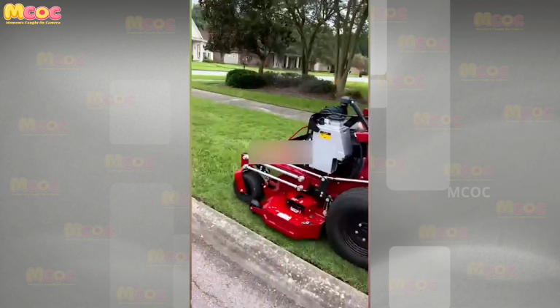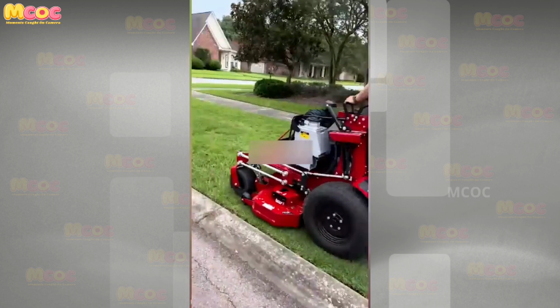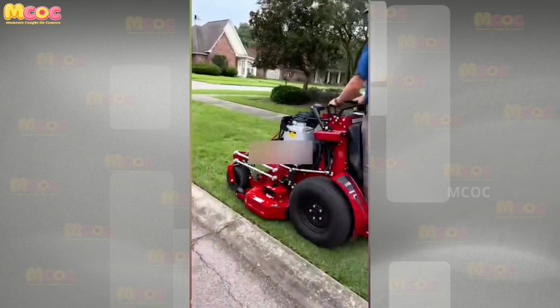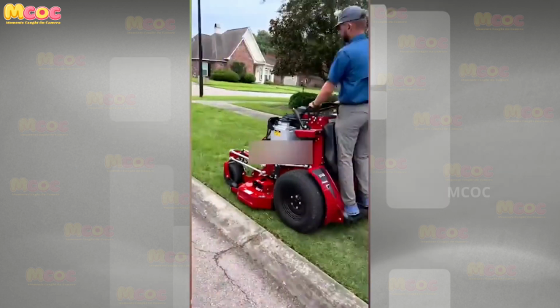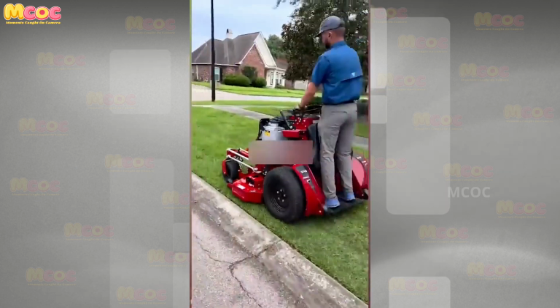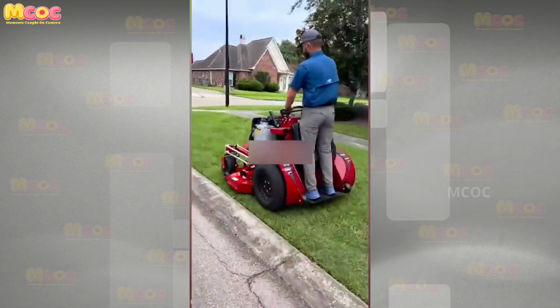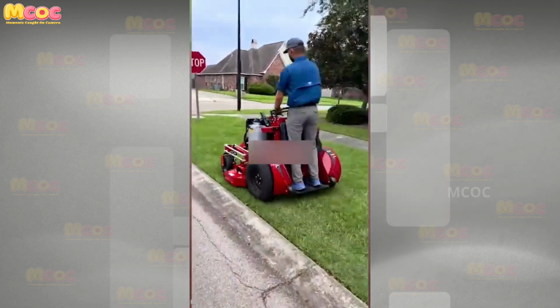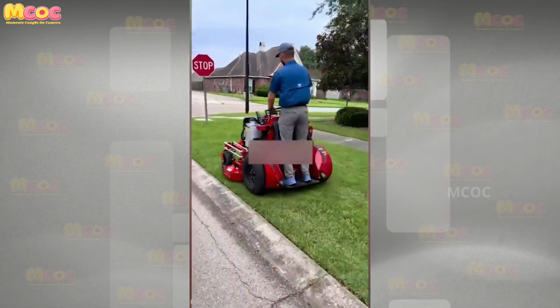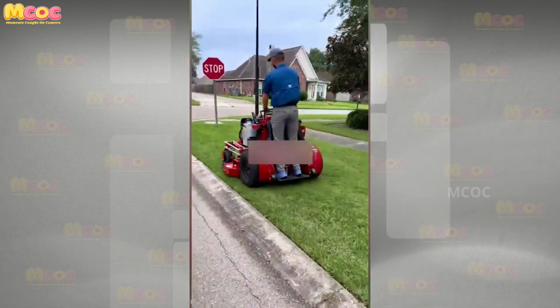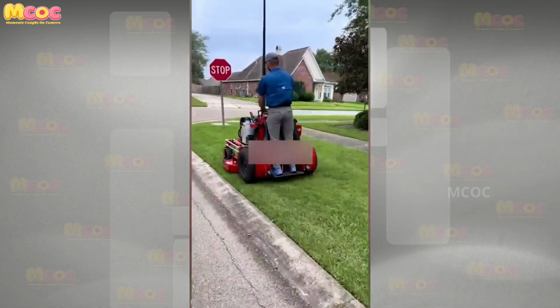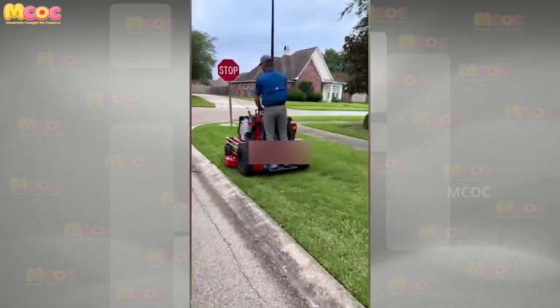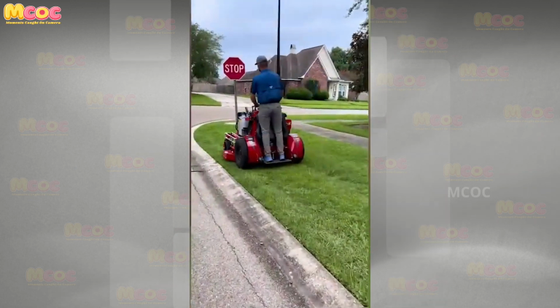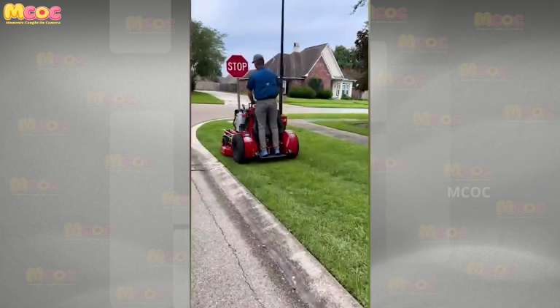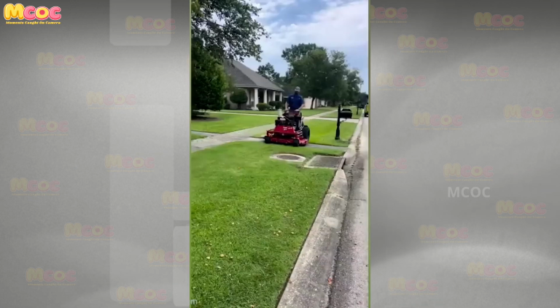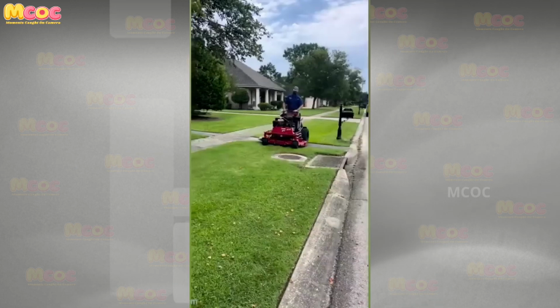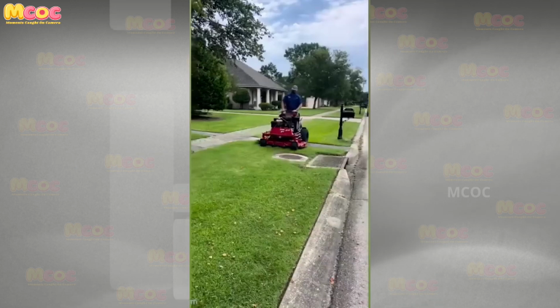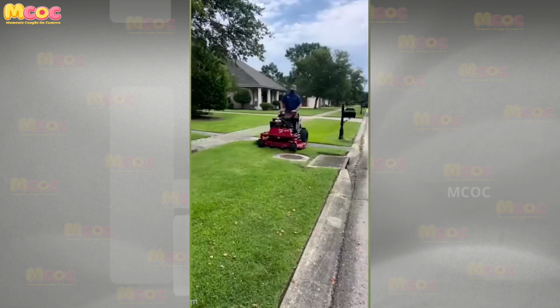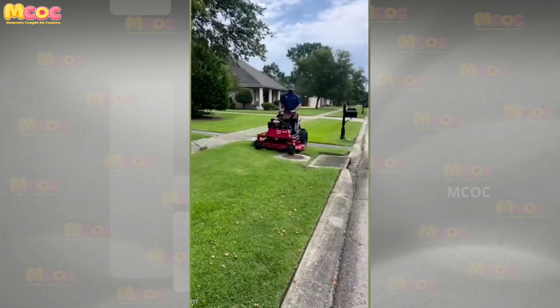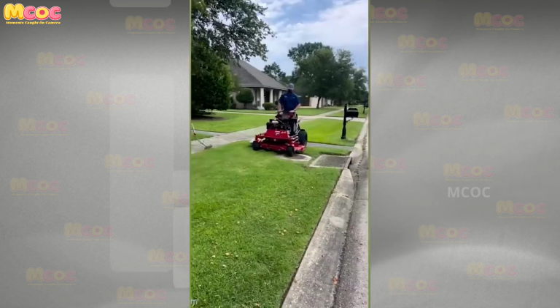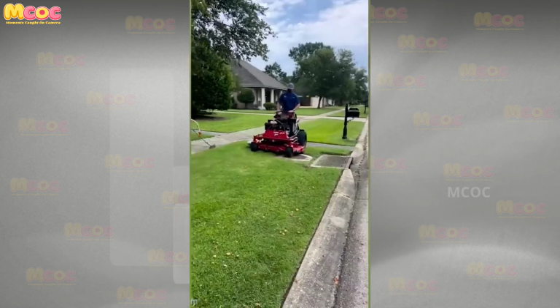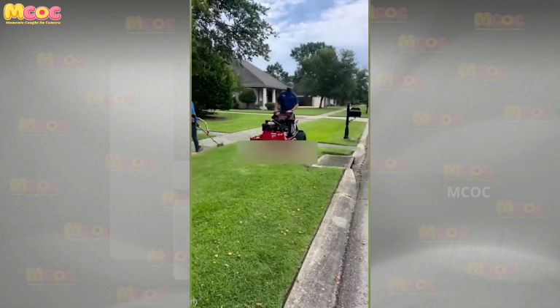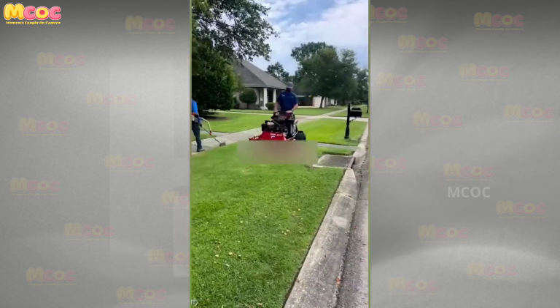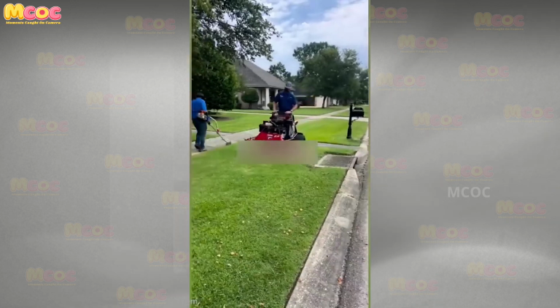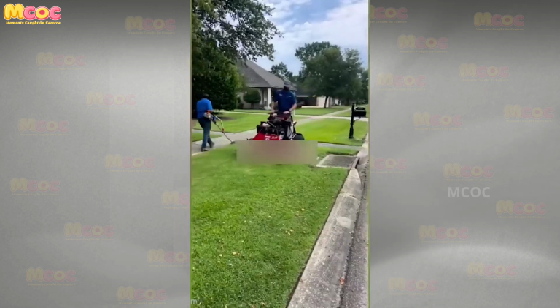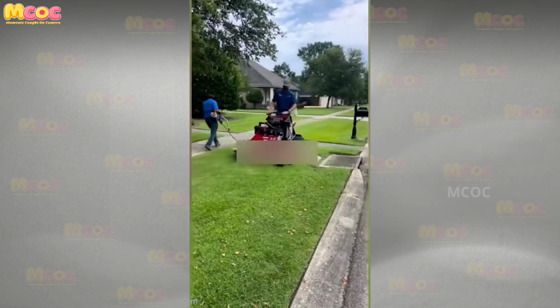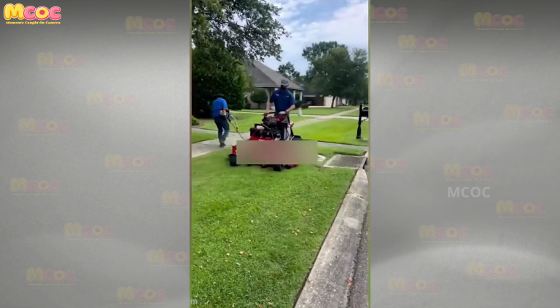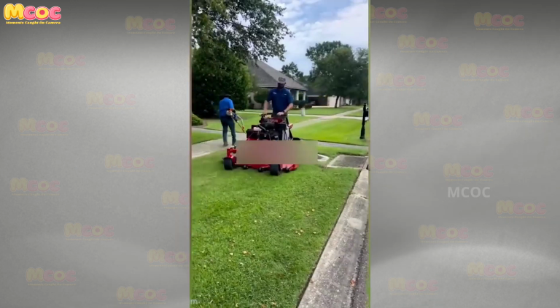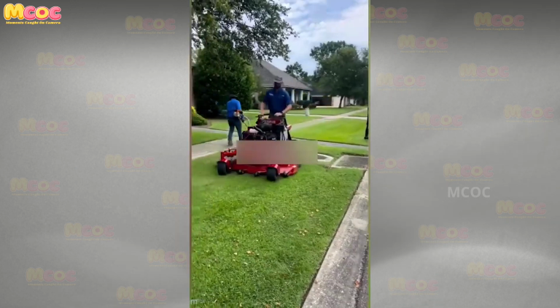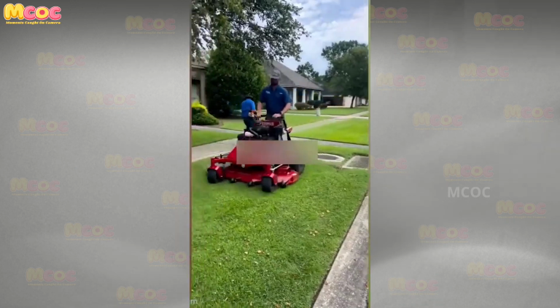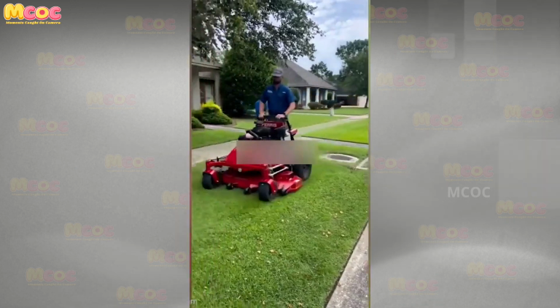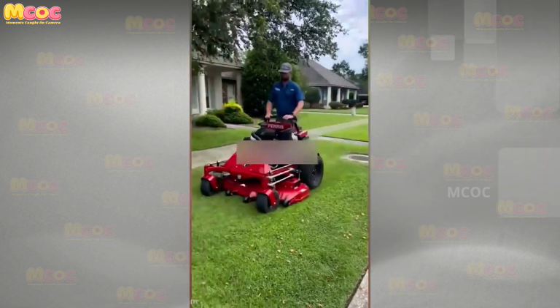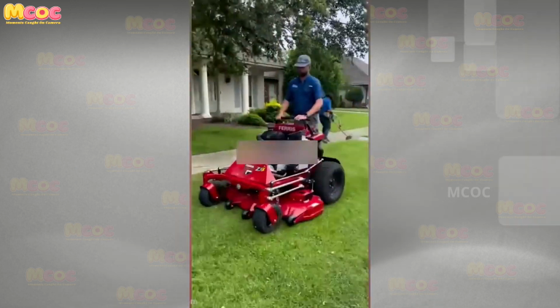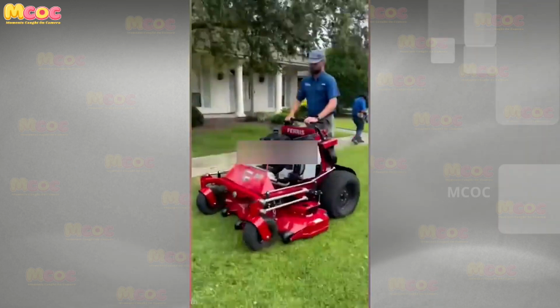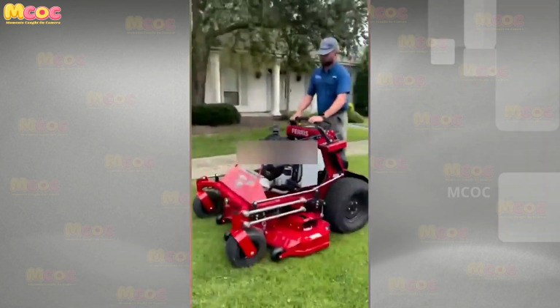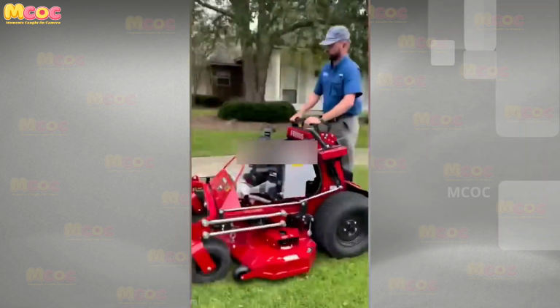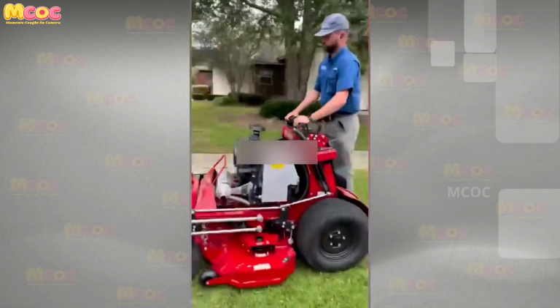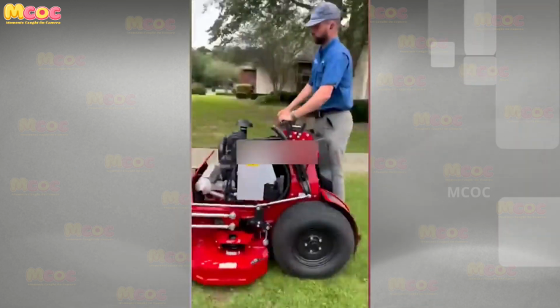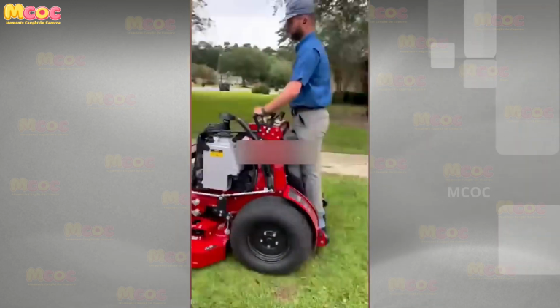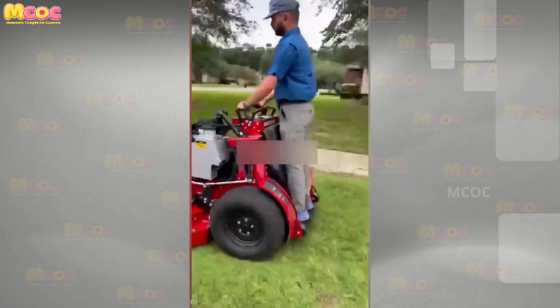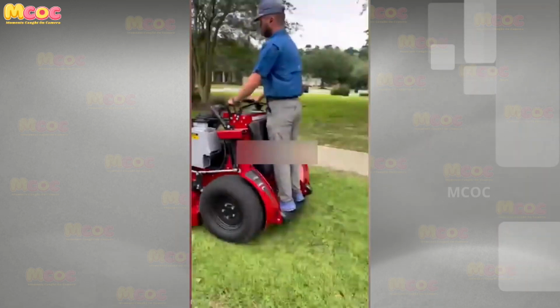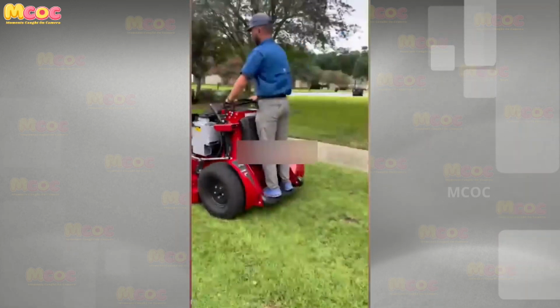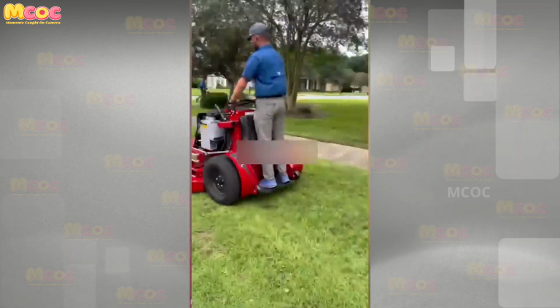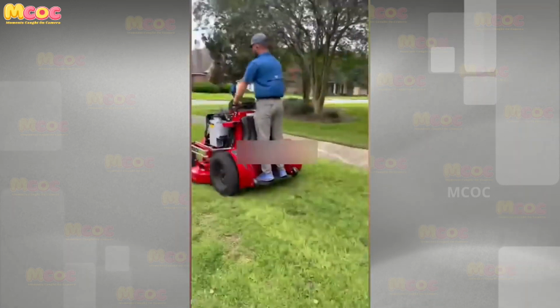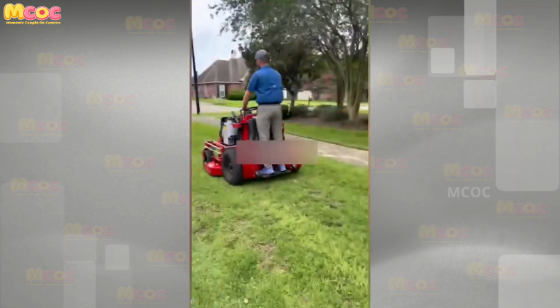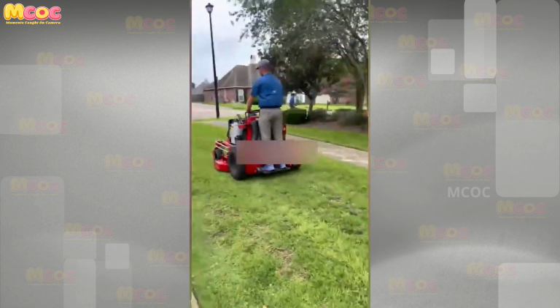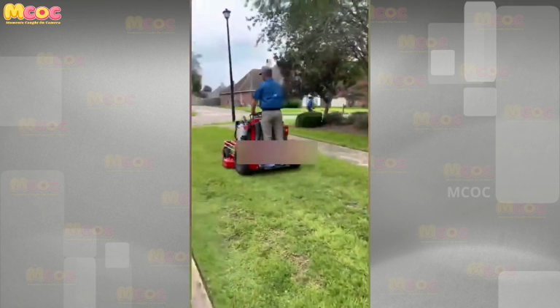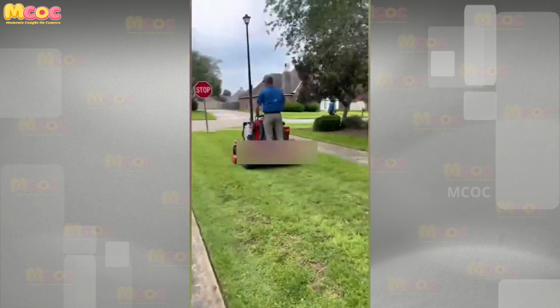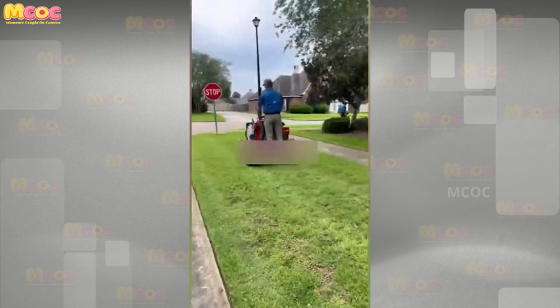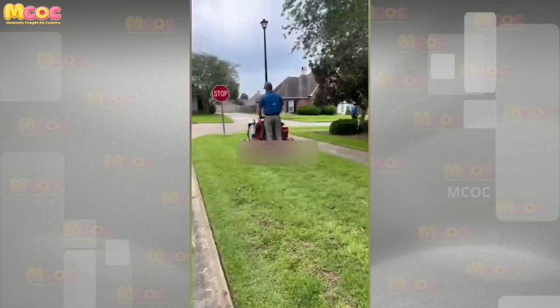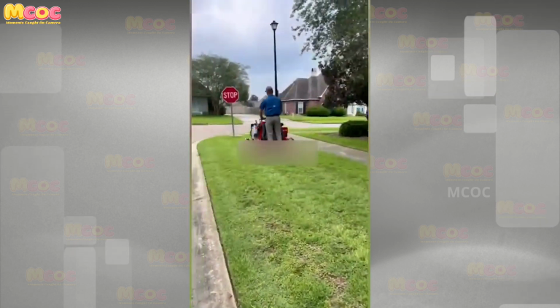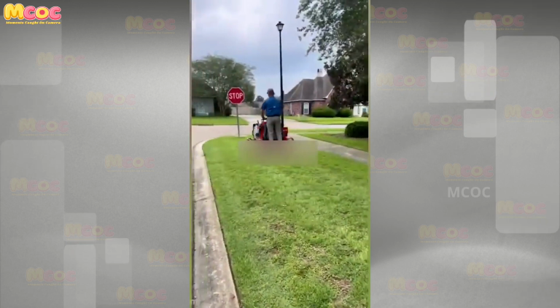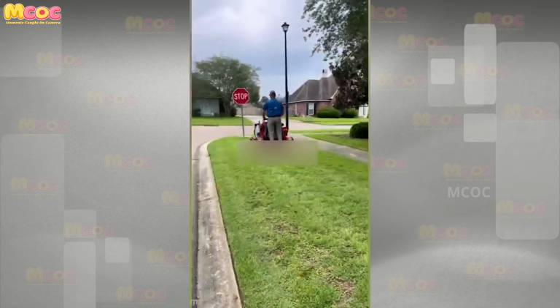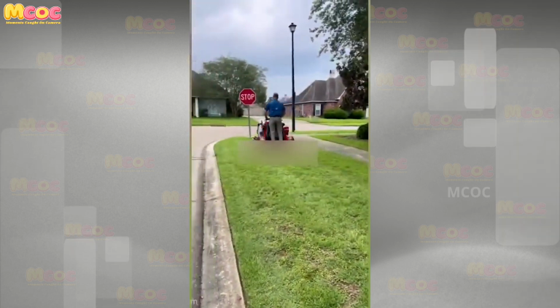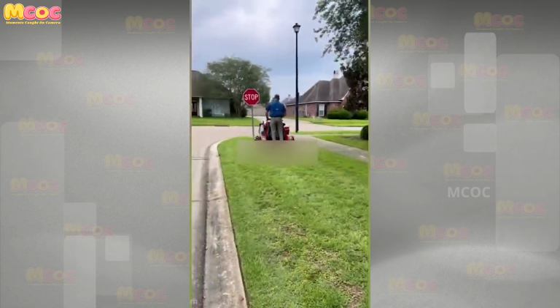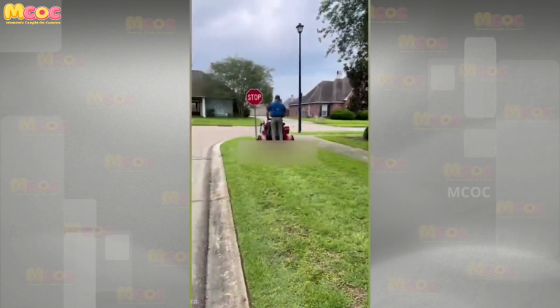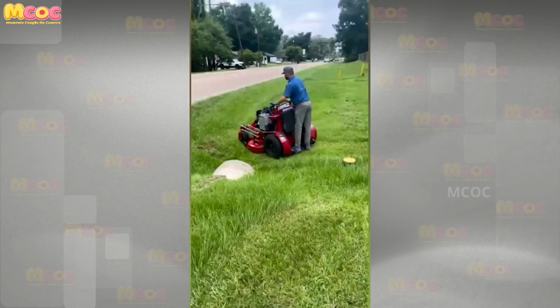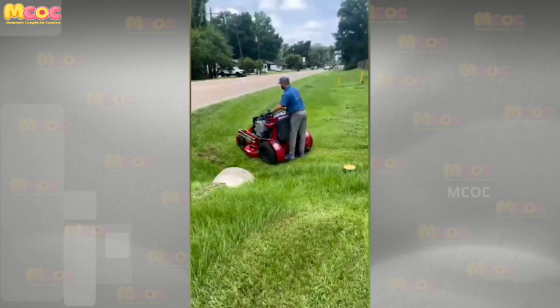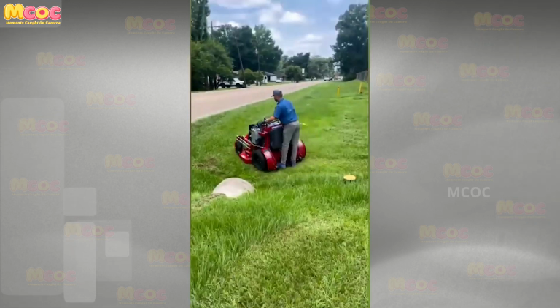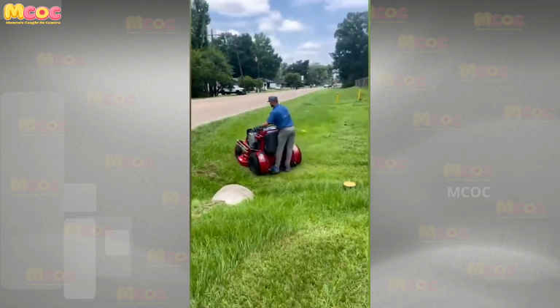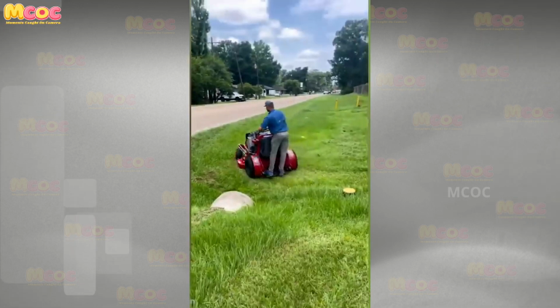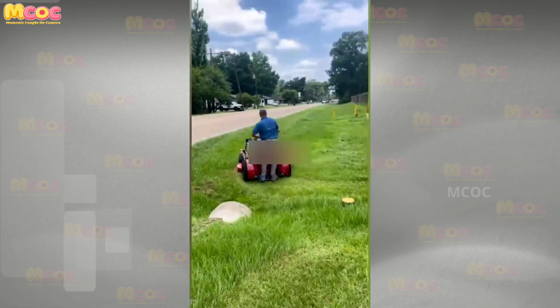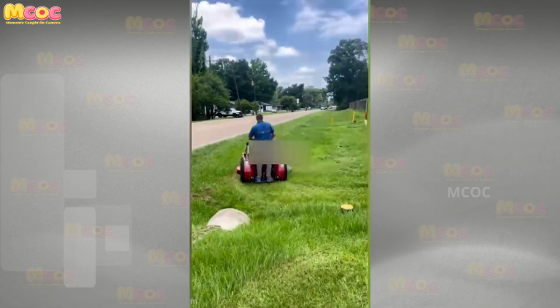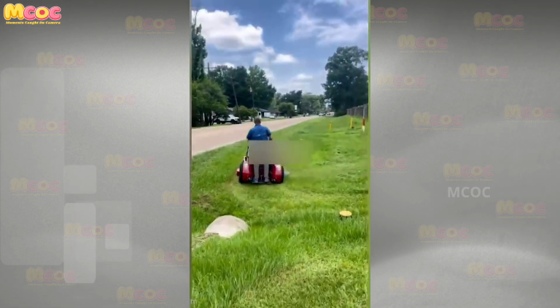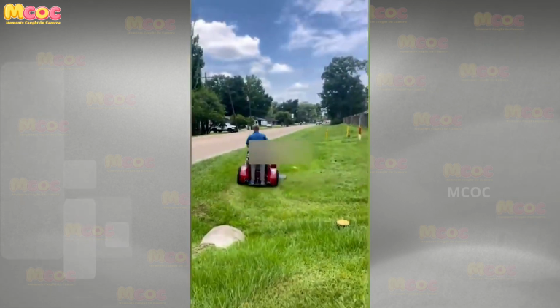Immerse yourself in the joy and excitement of a job that feels like a real-life video game — this guy is clearly having a blast.